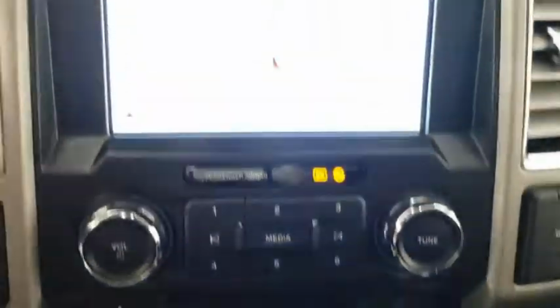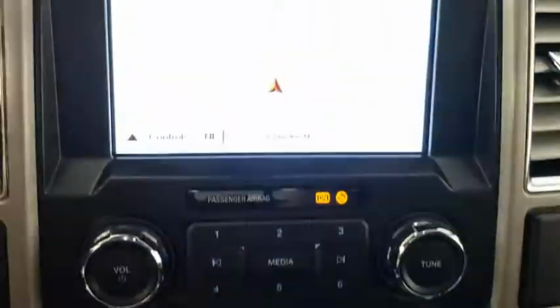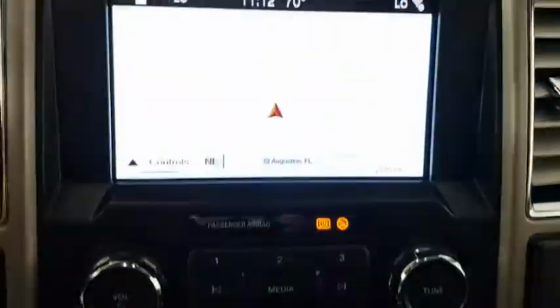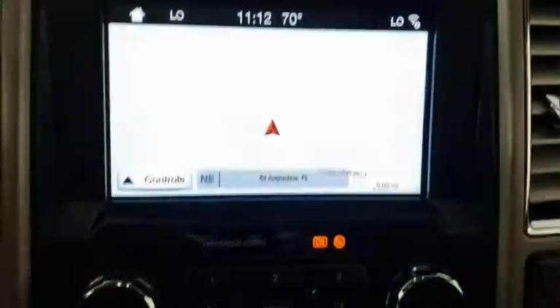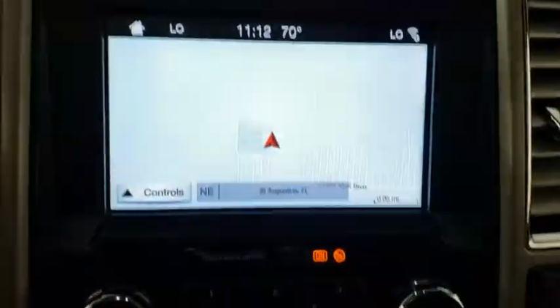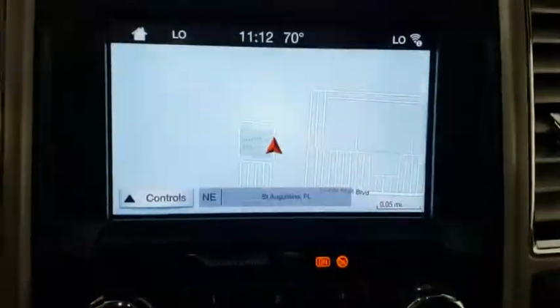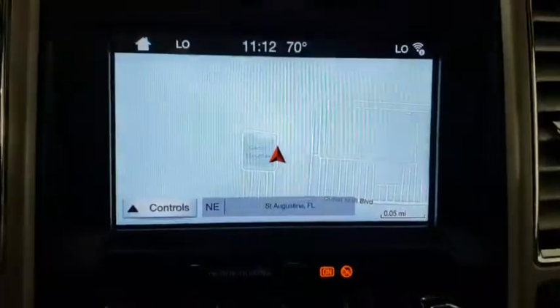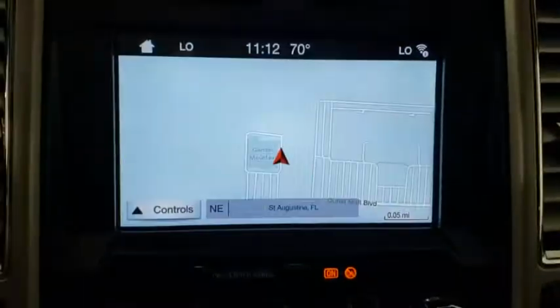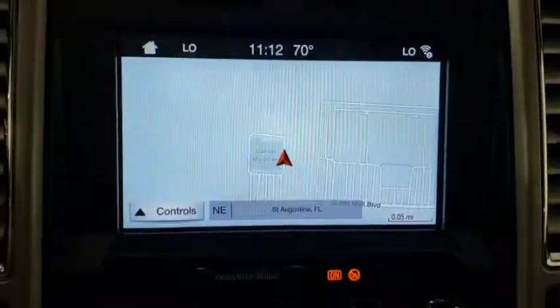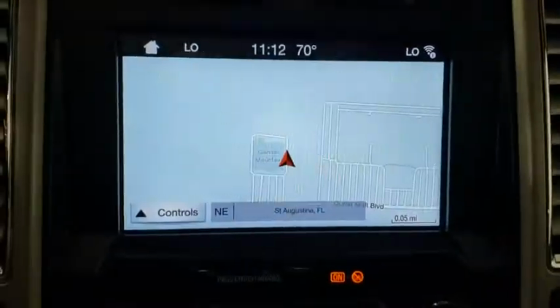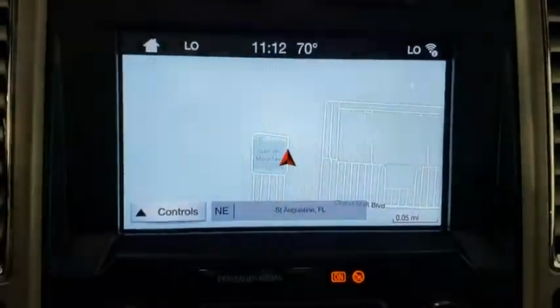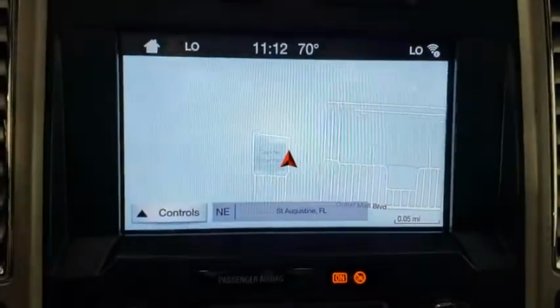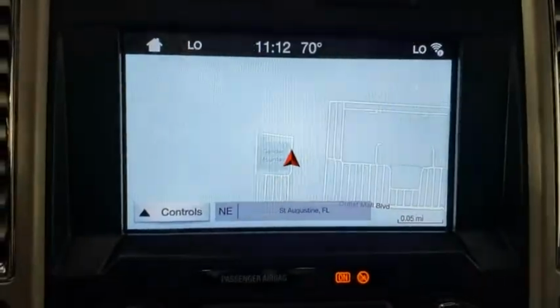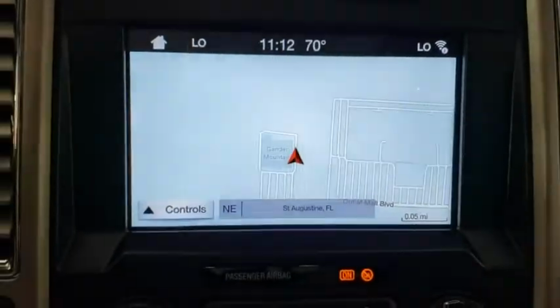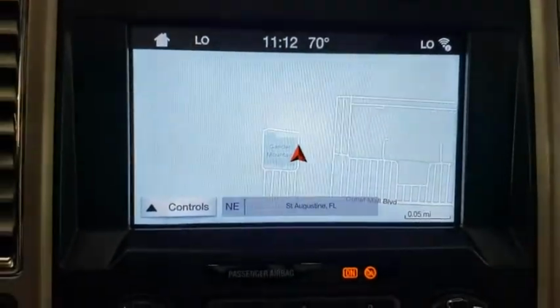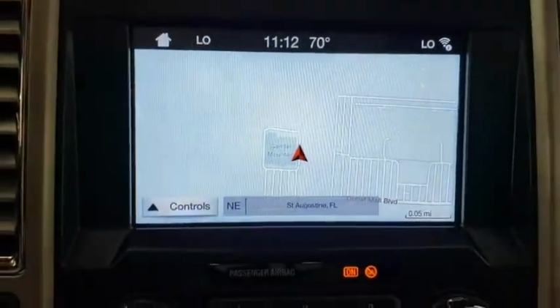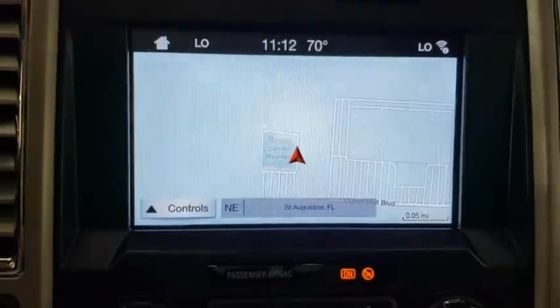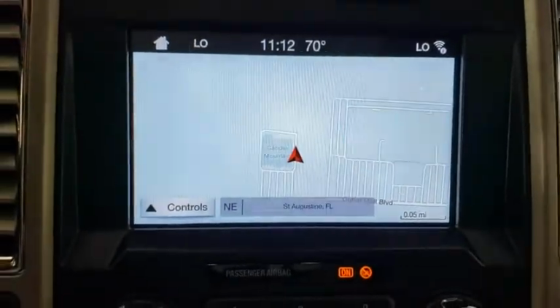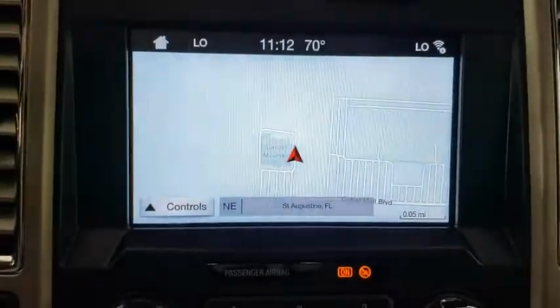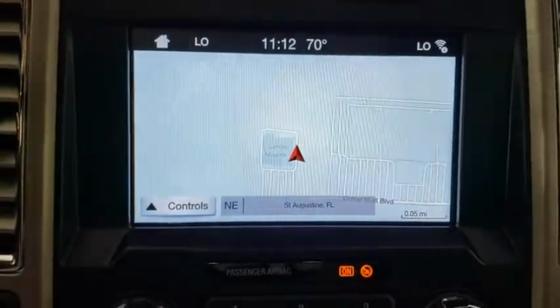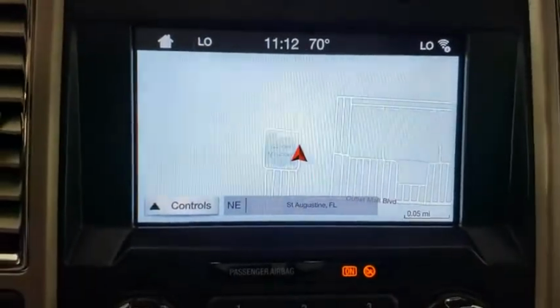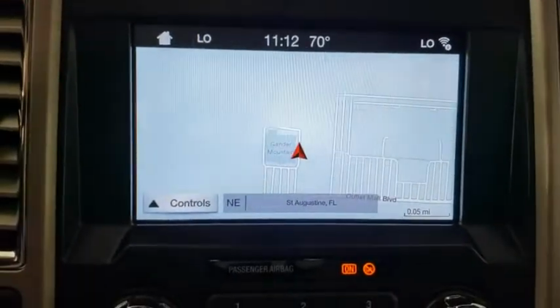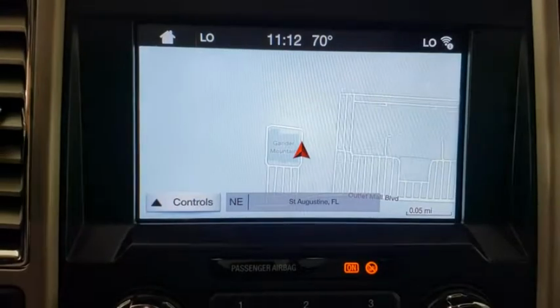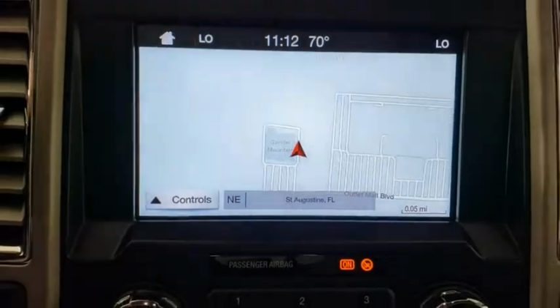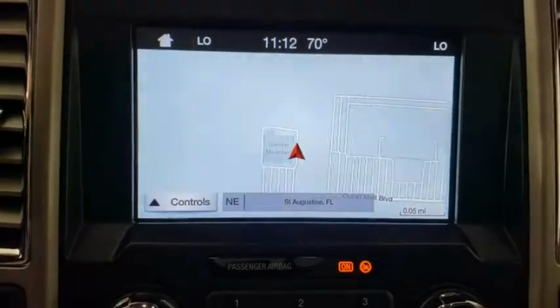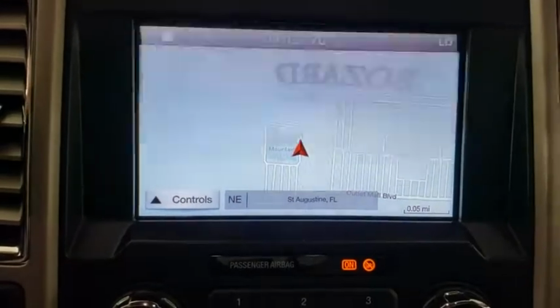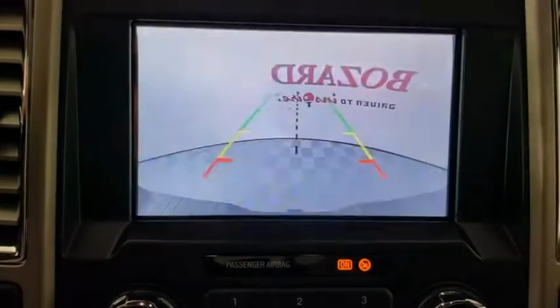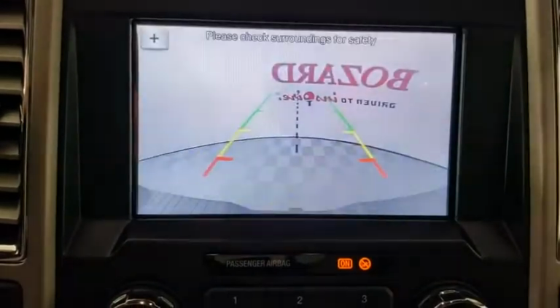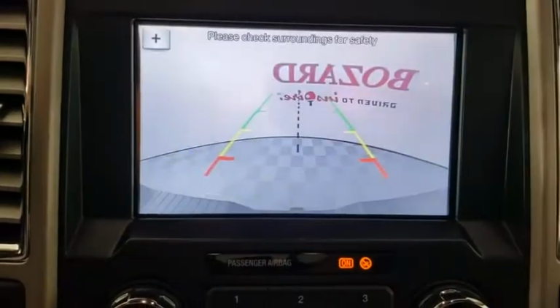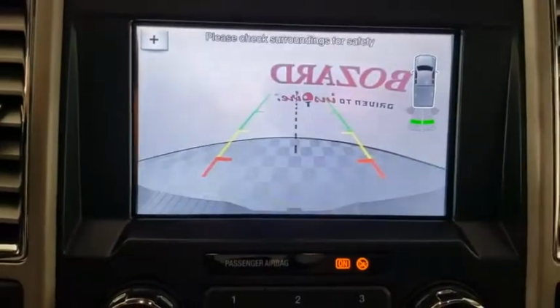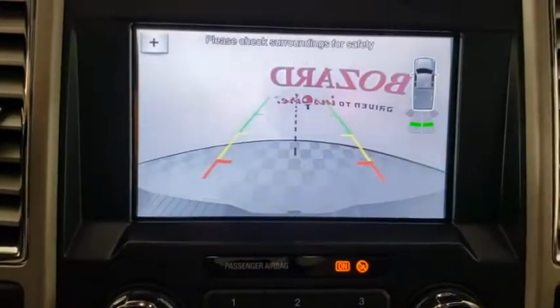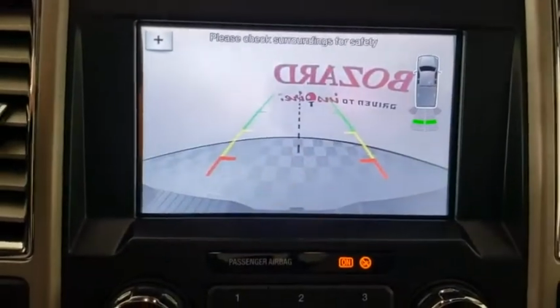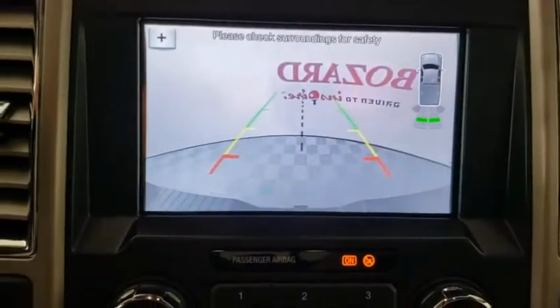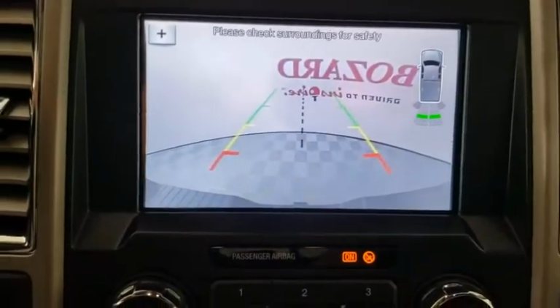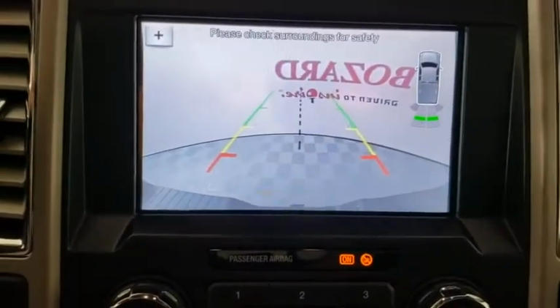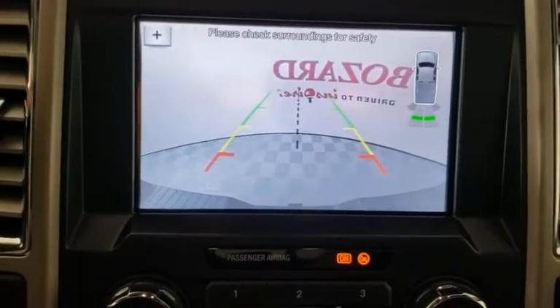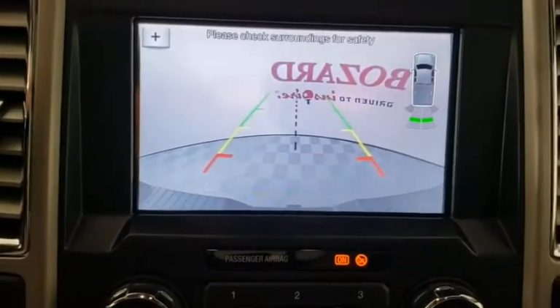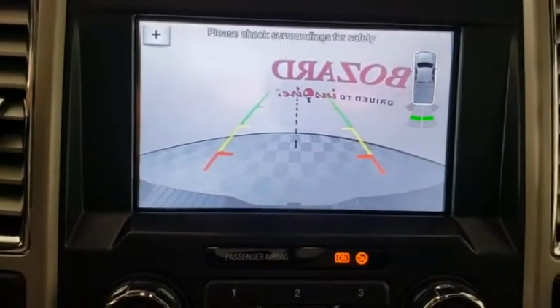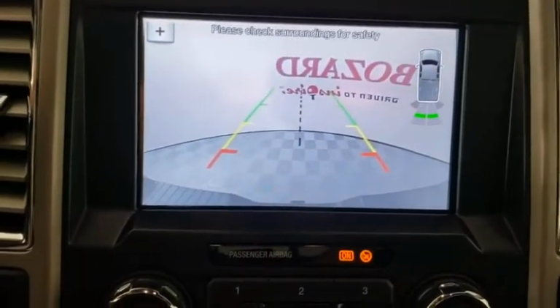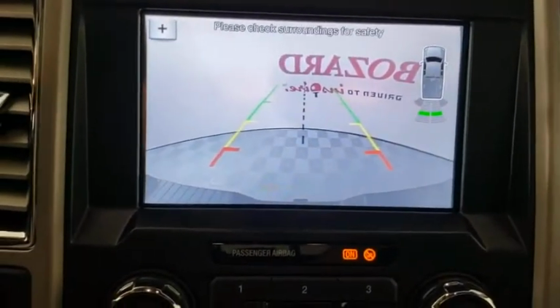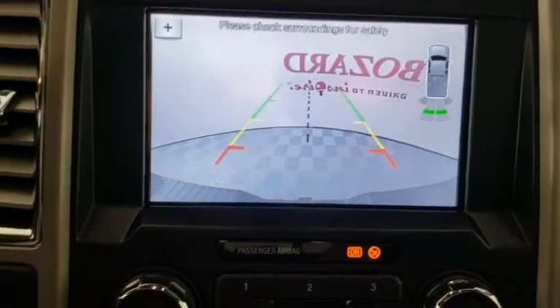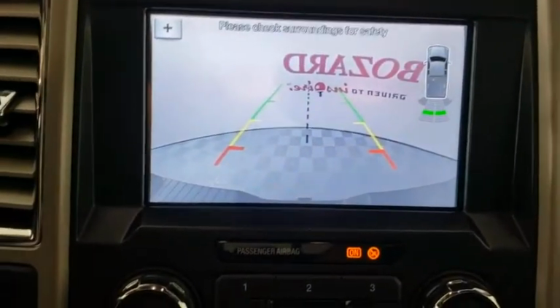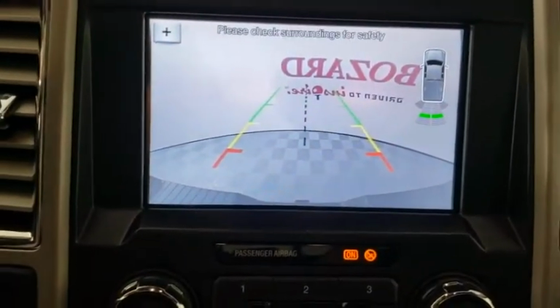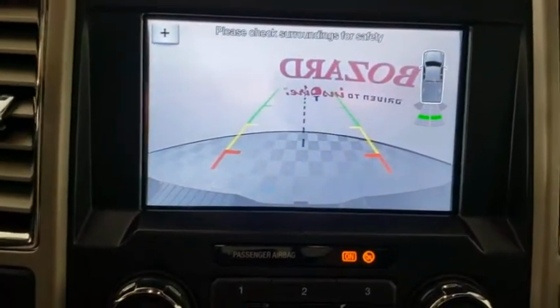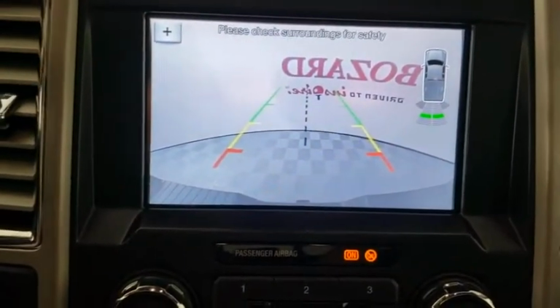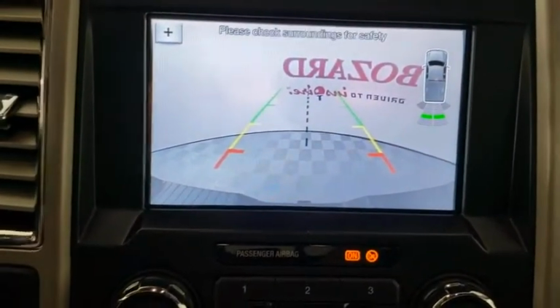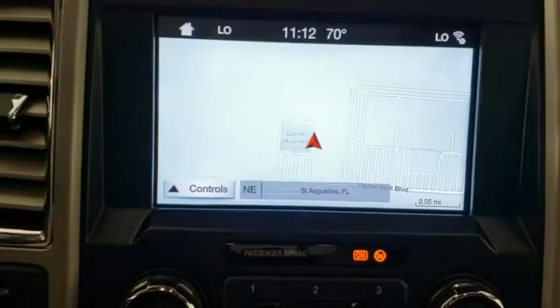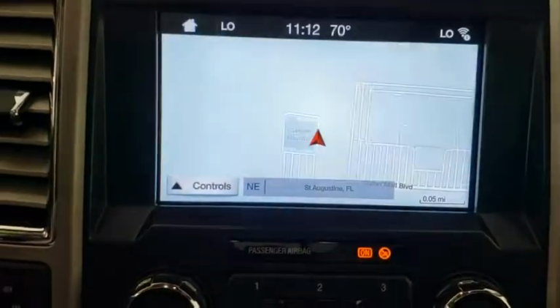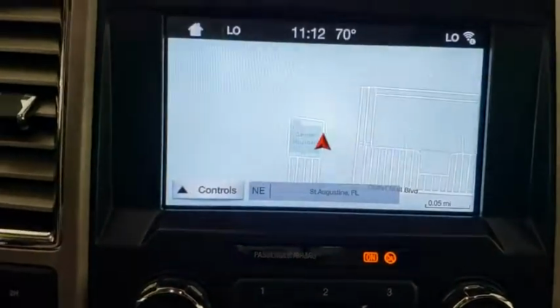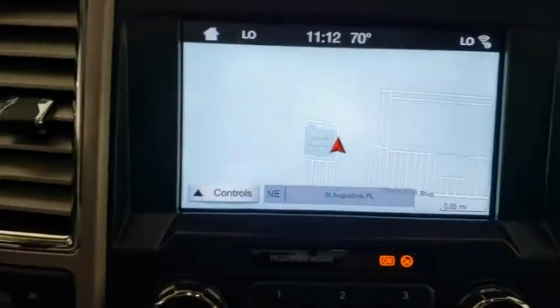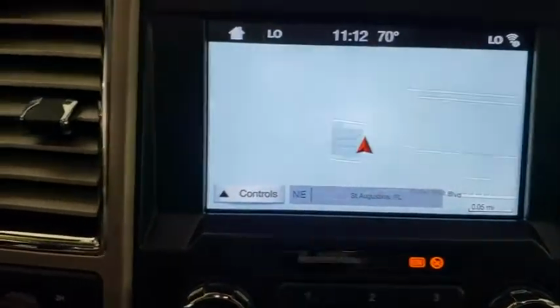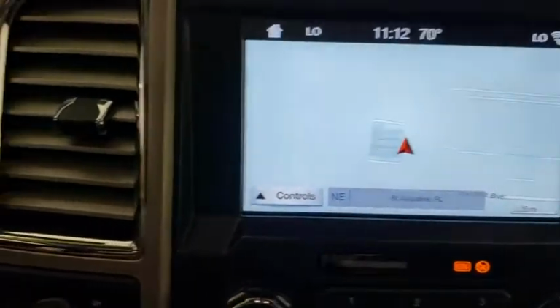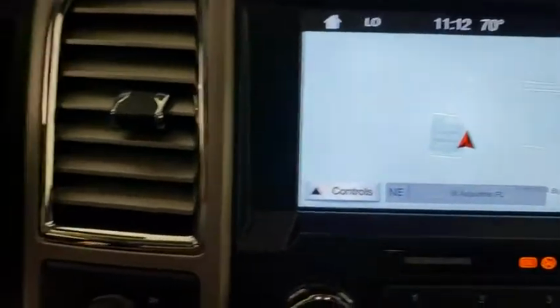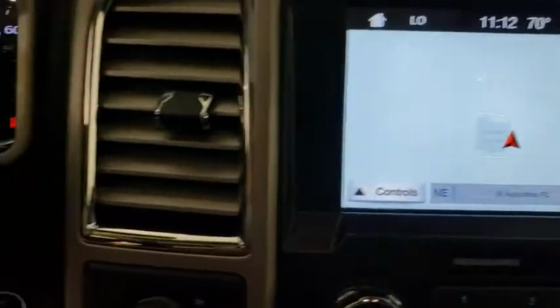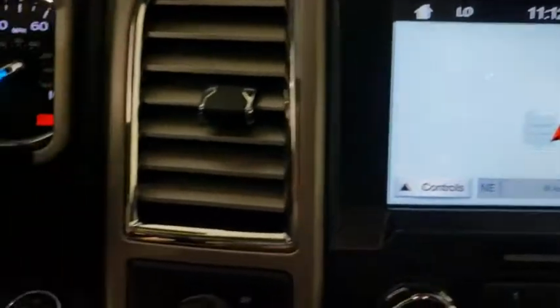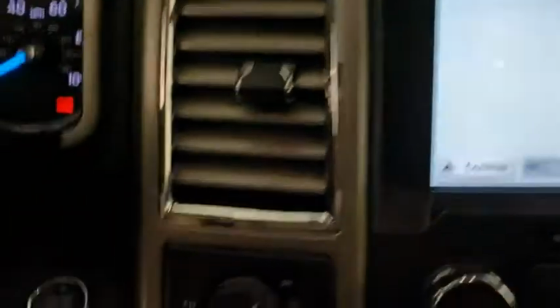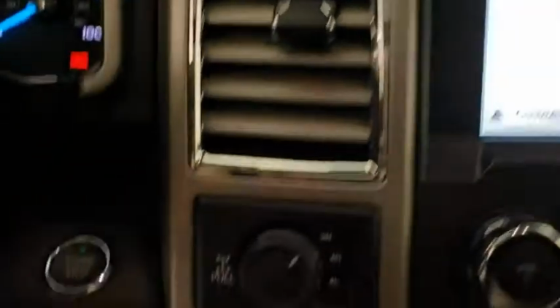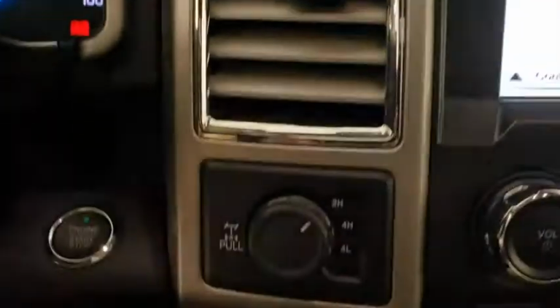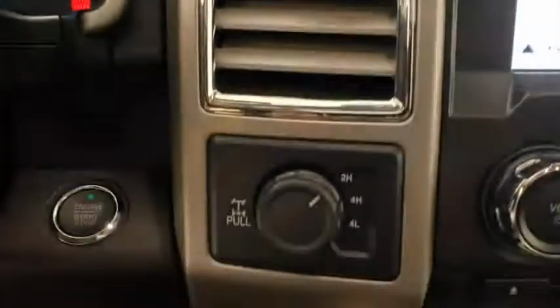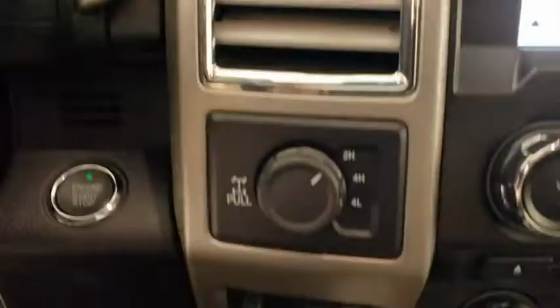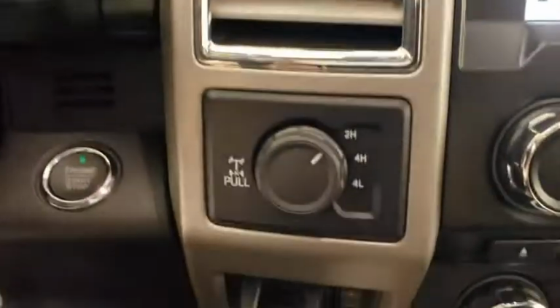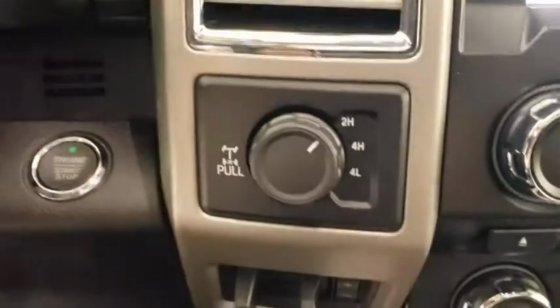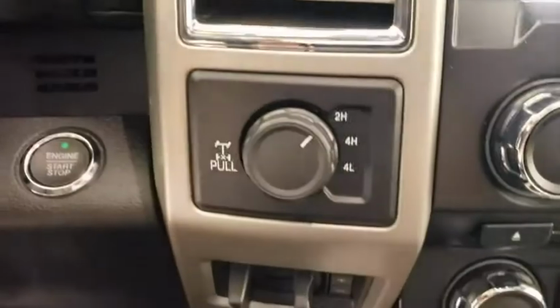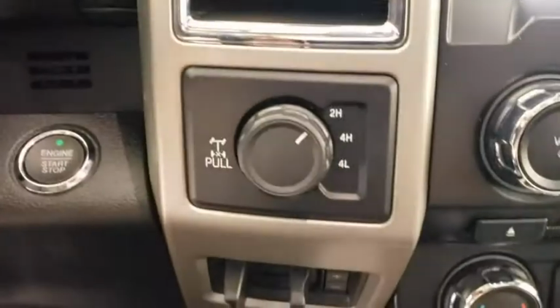Rear window defroster, CD player, remote keyless entry, brake assist, panic alarm, overhead console.